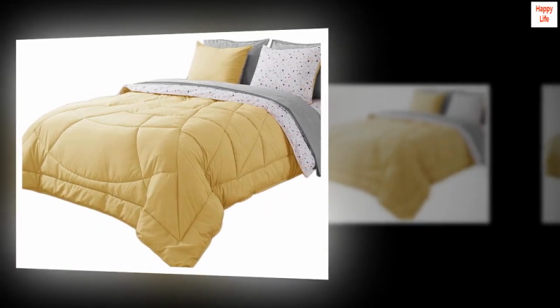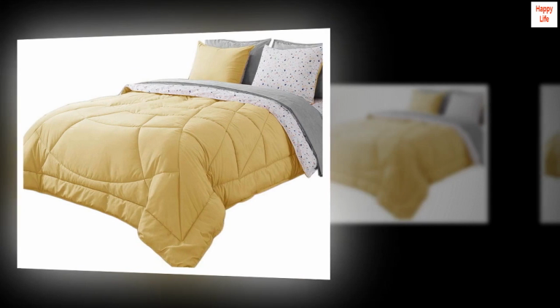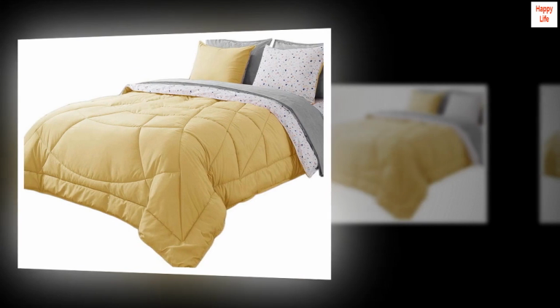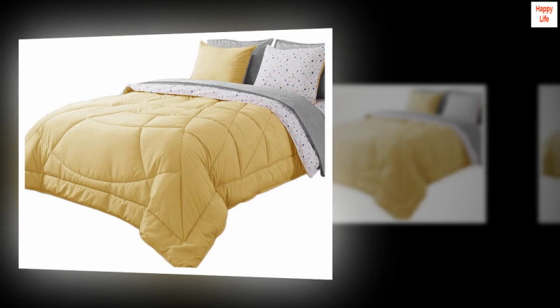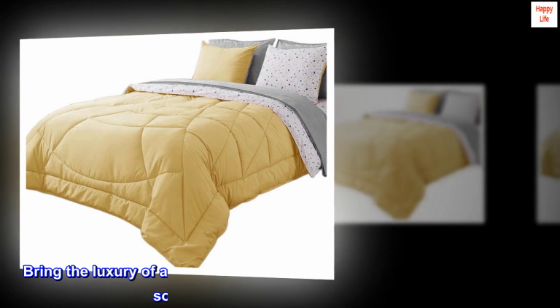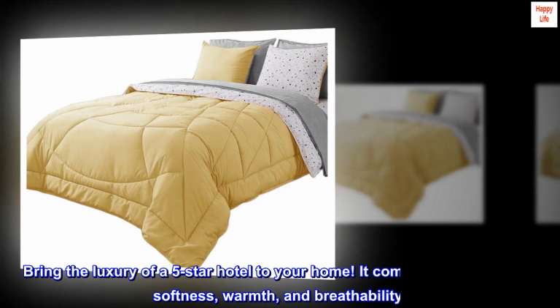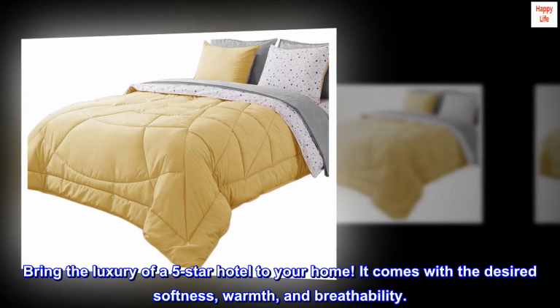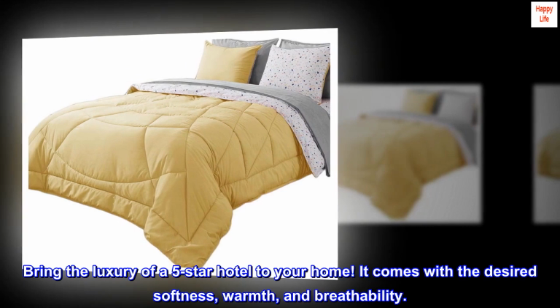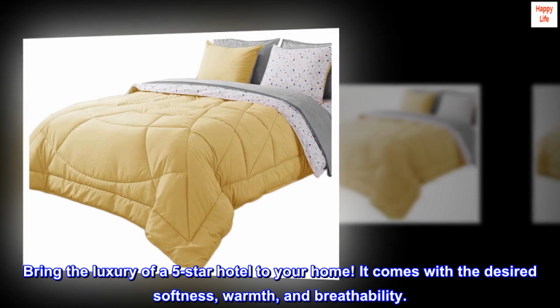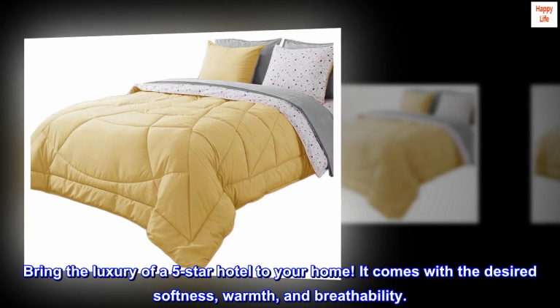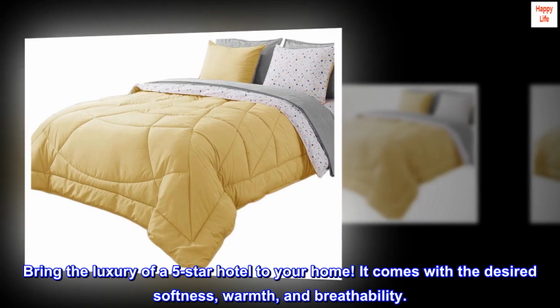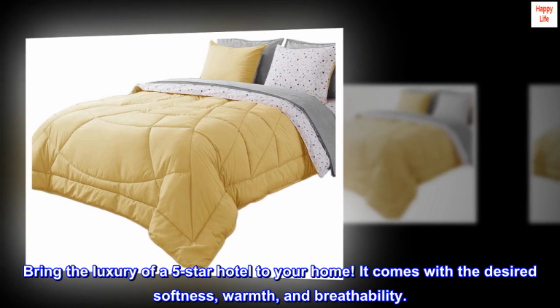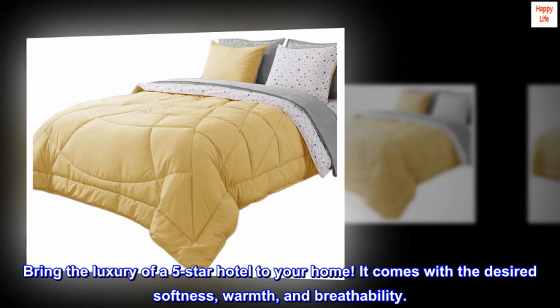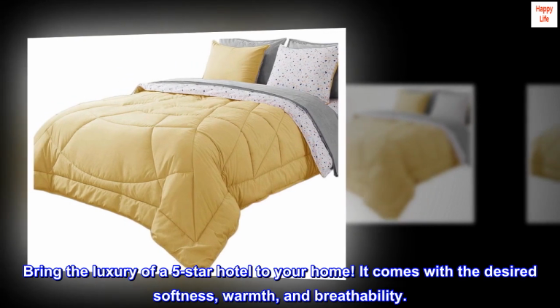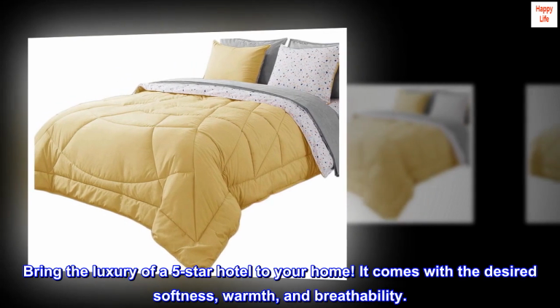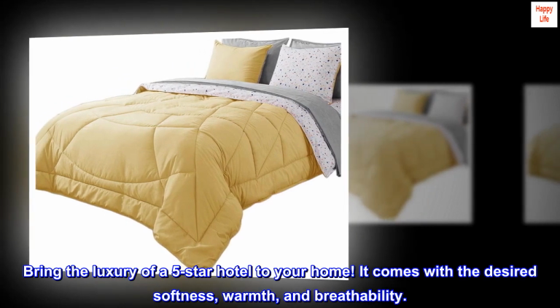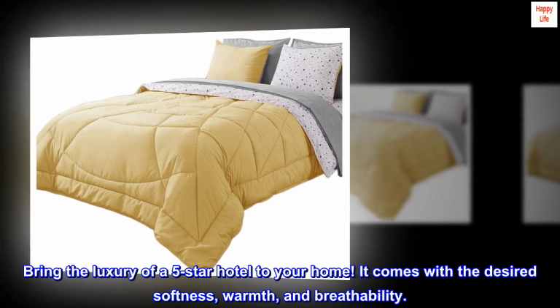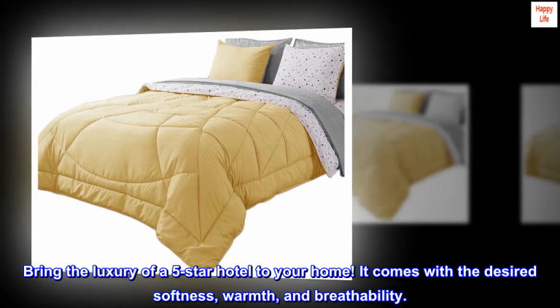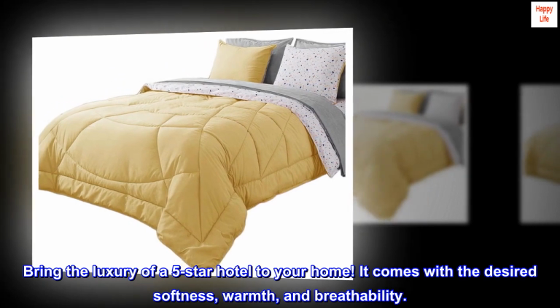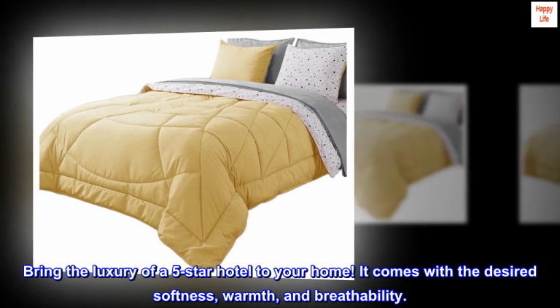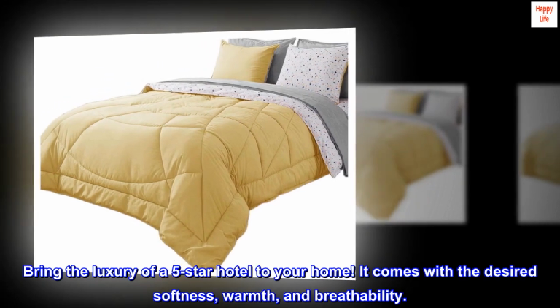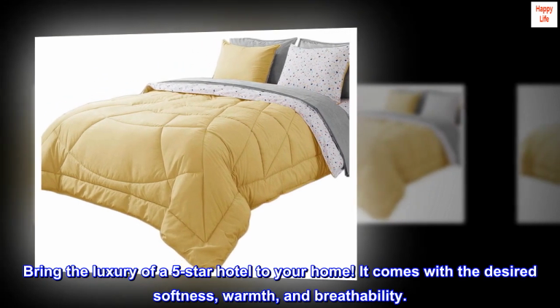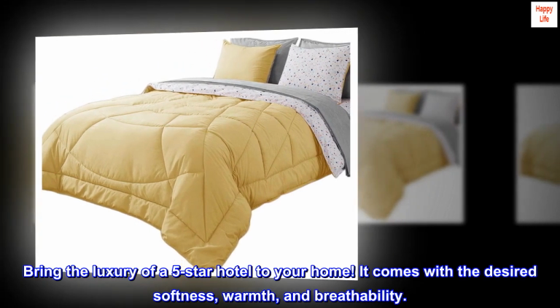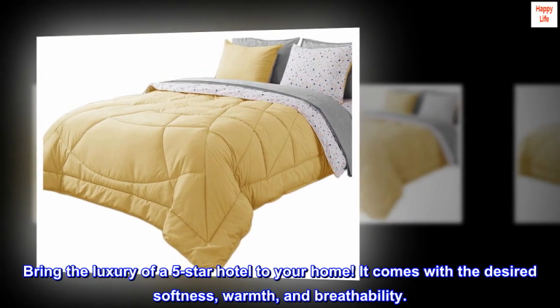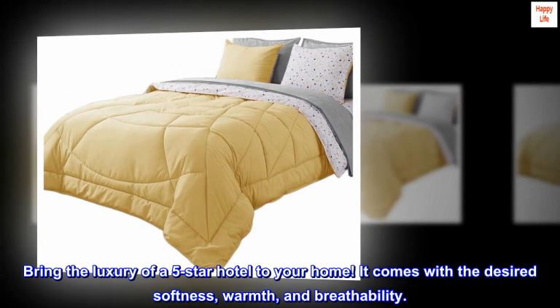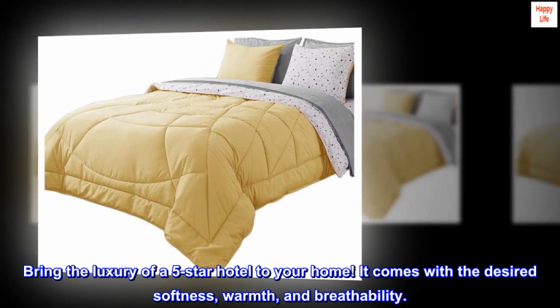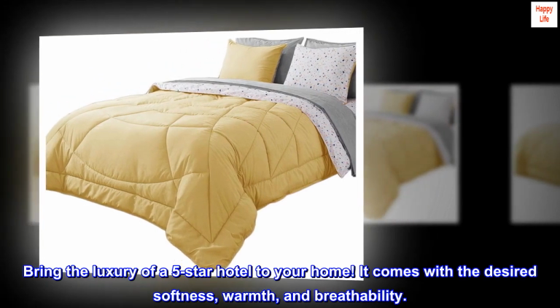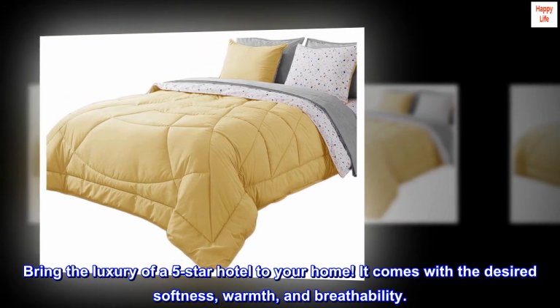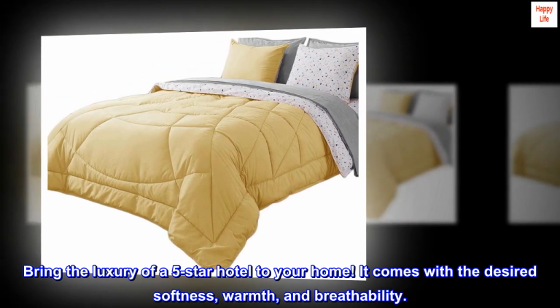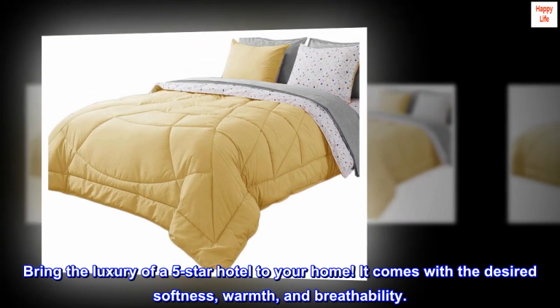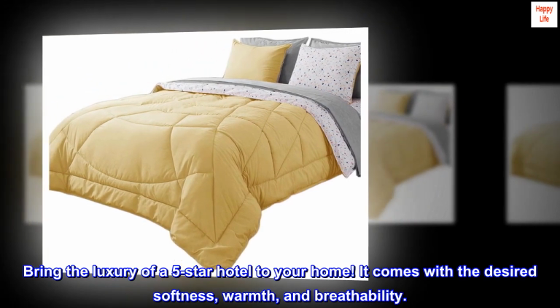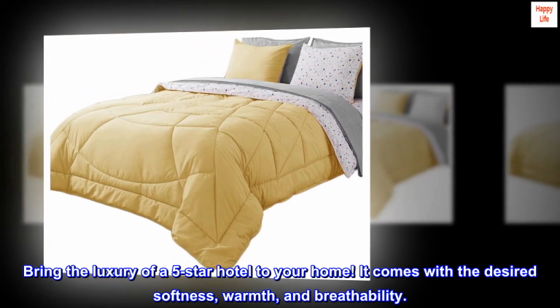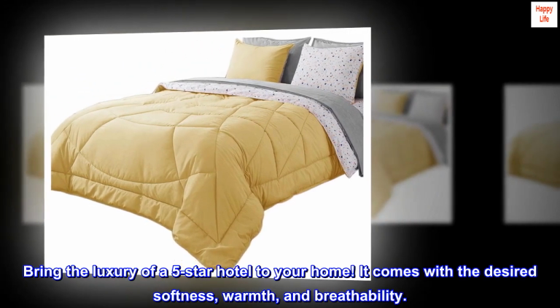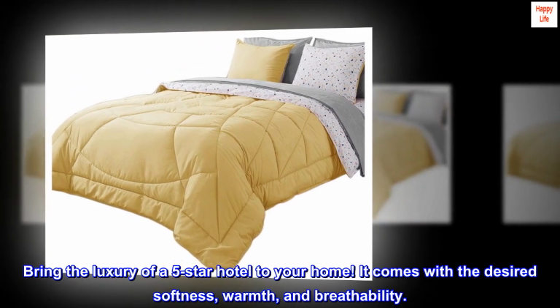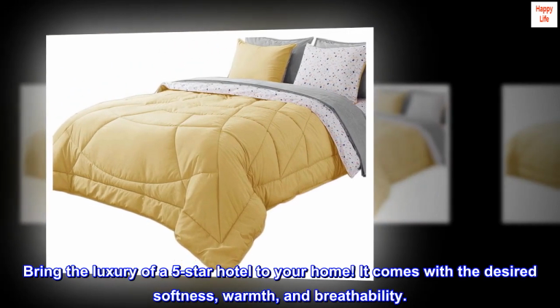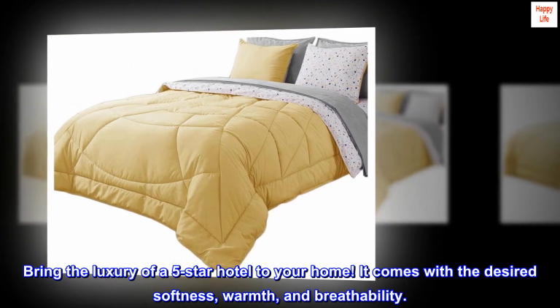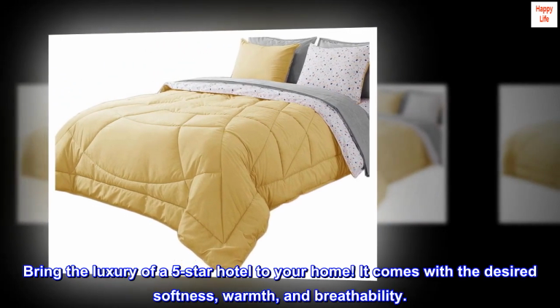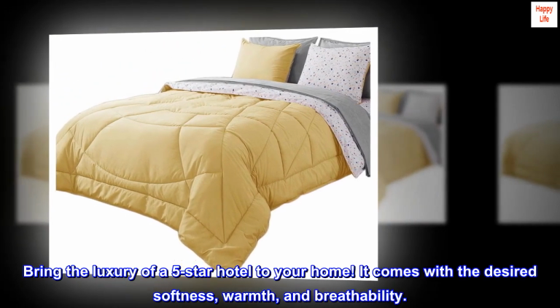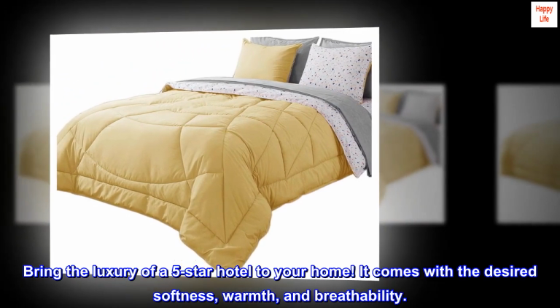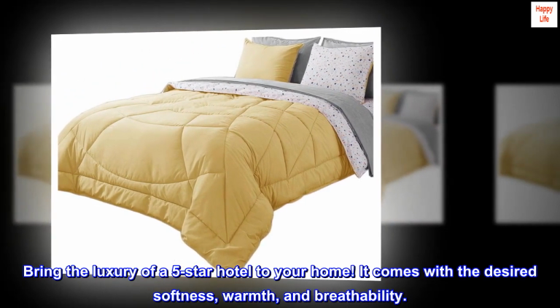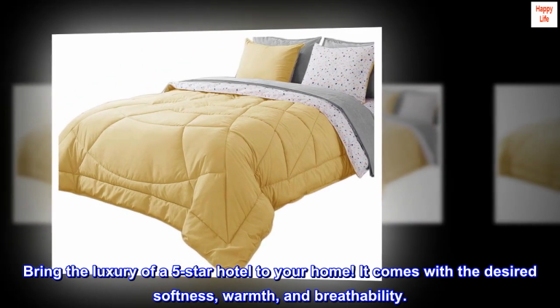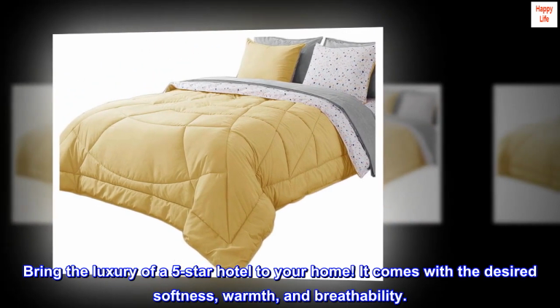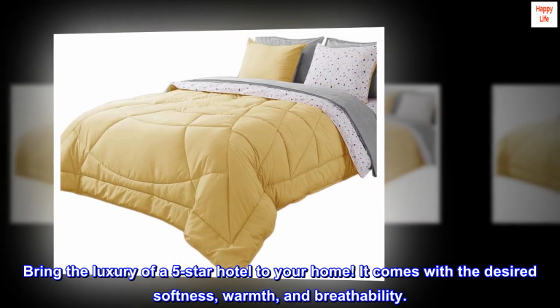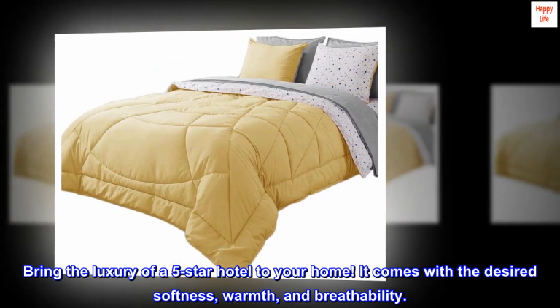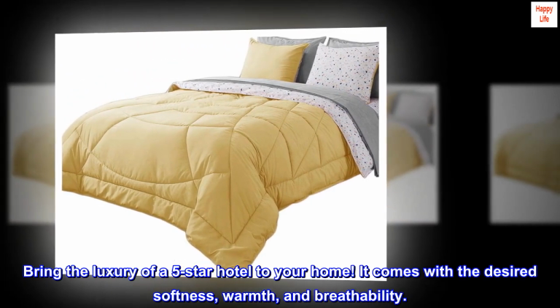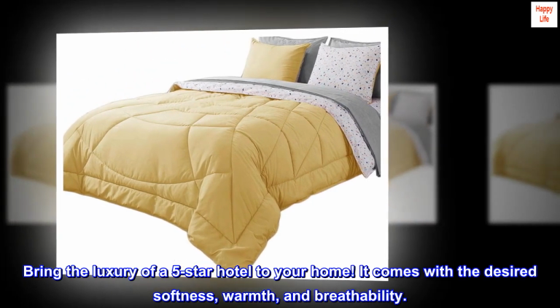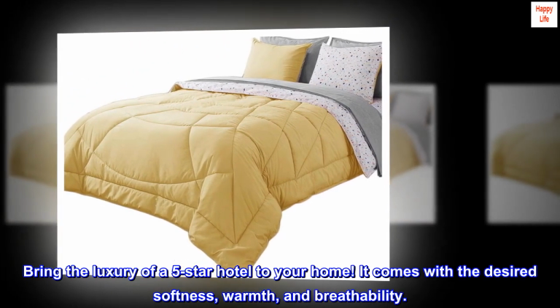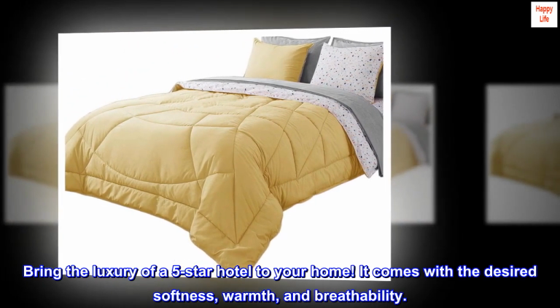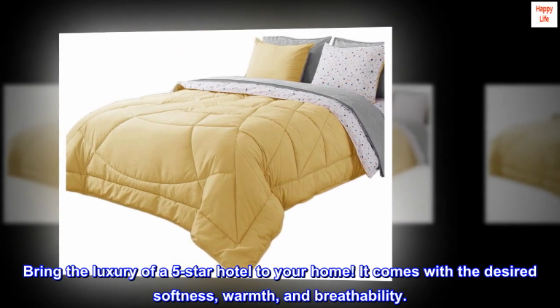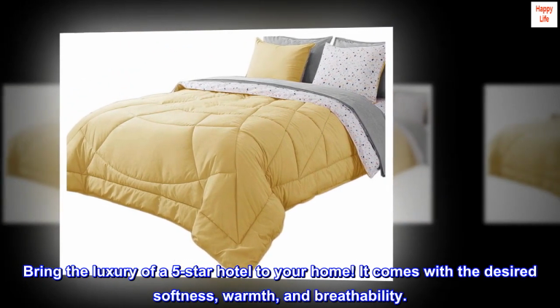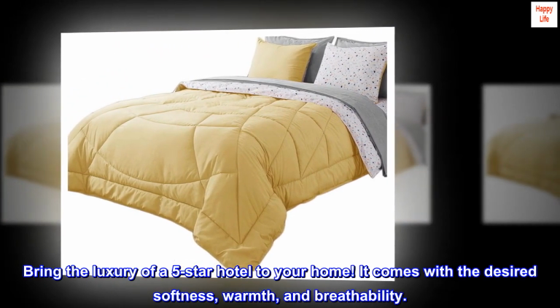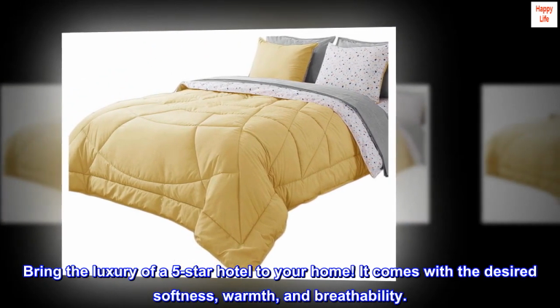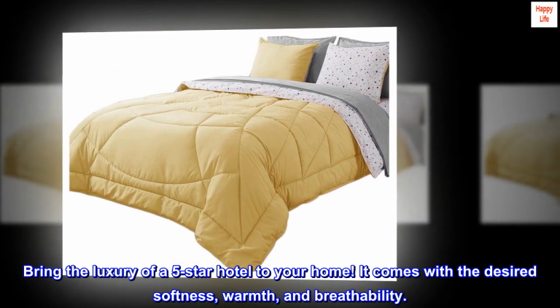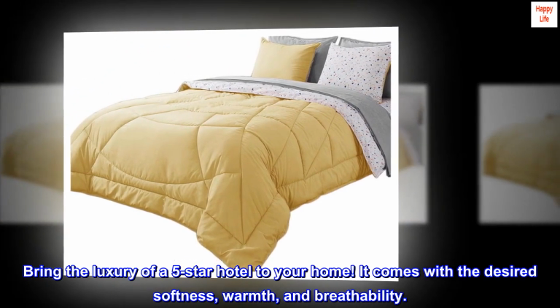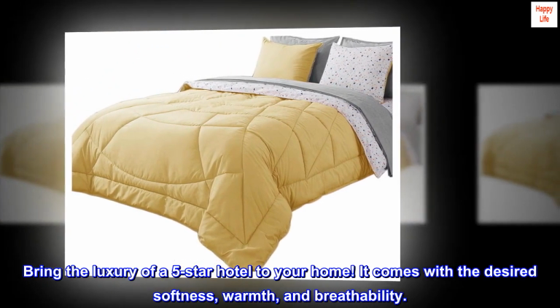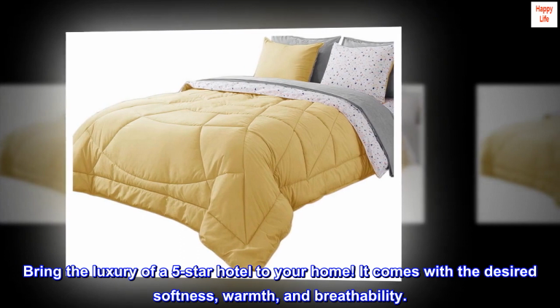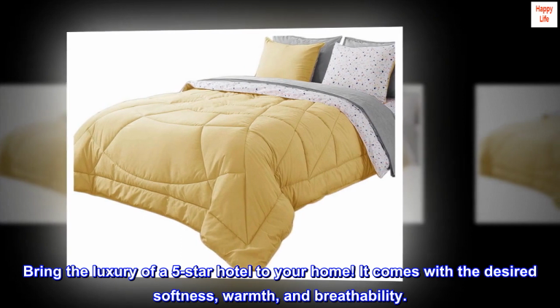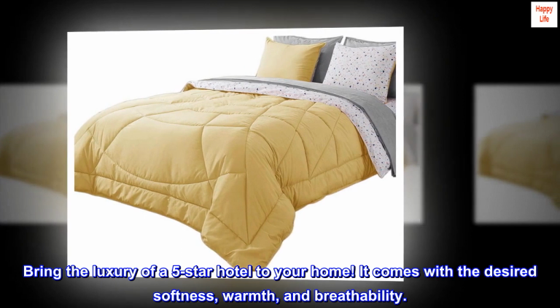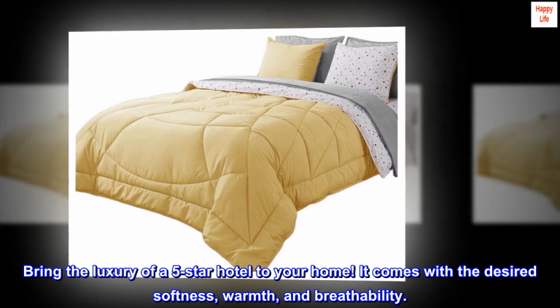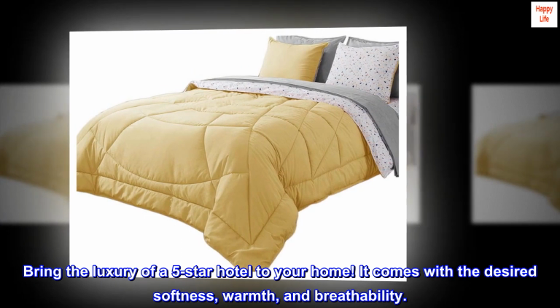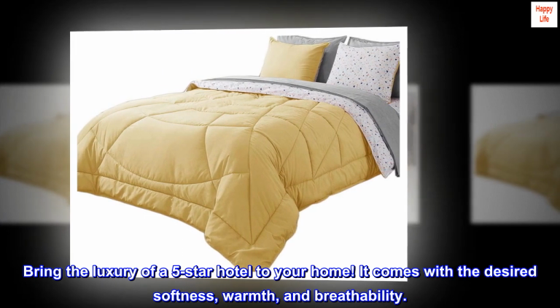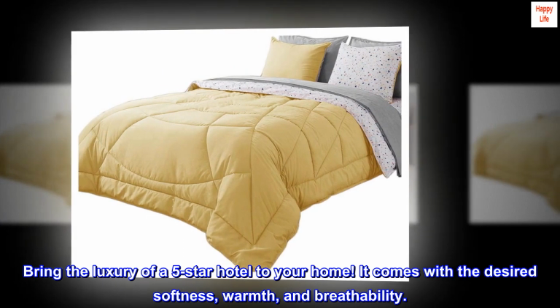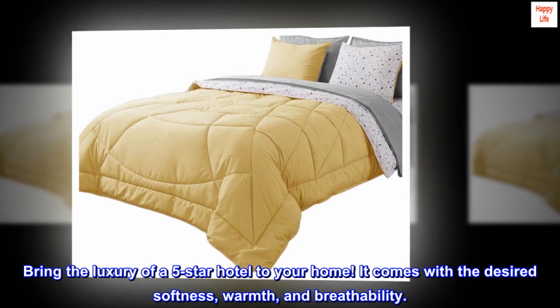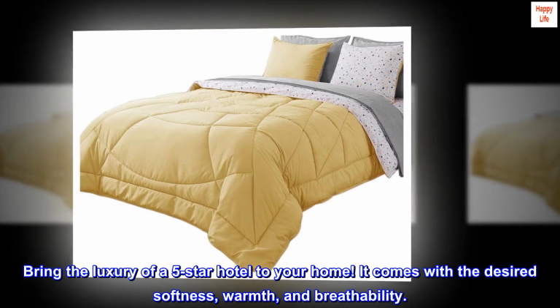Bring the luxury of a five-star hotel to your home. It comes with the desired softness, warmth, and breathability.